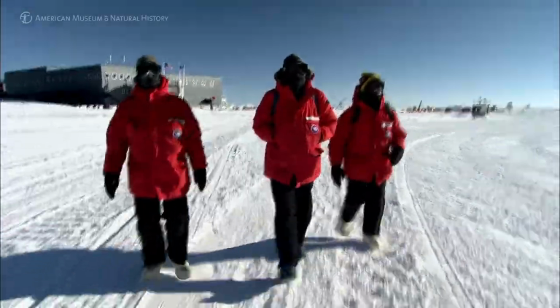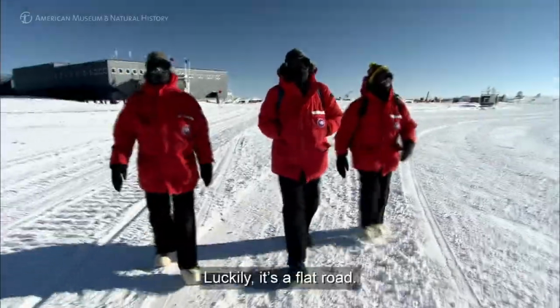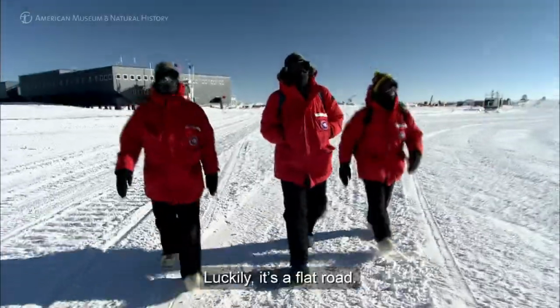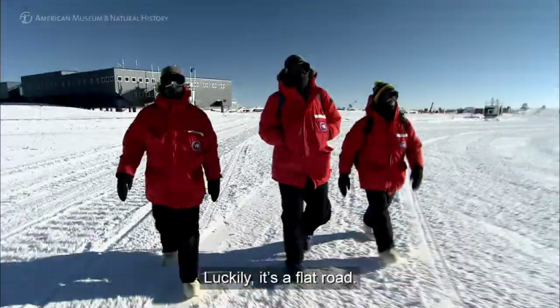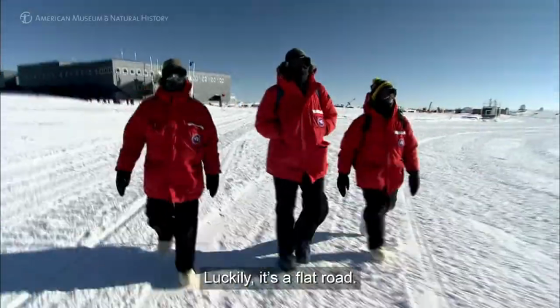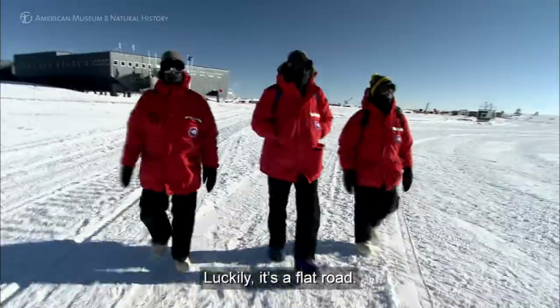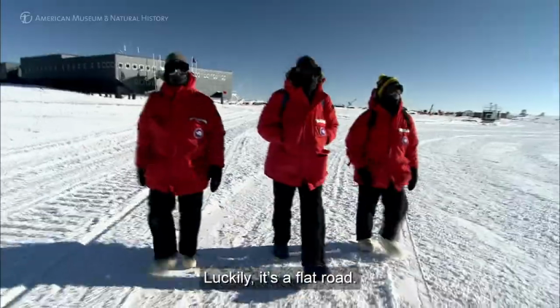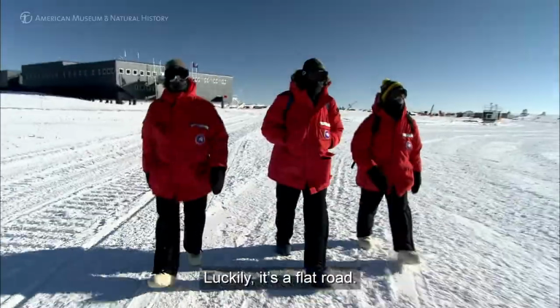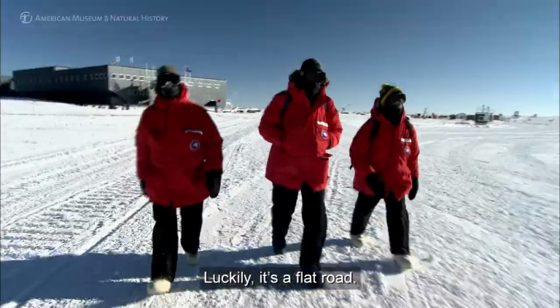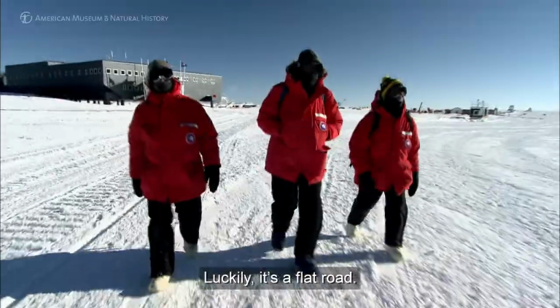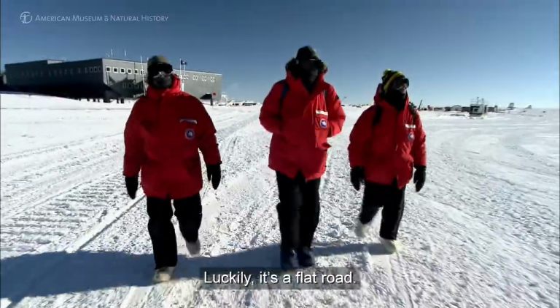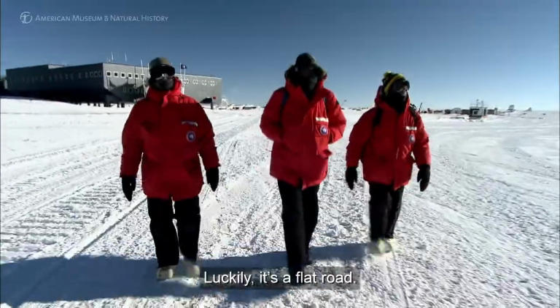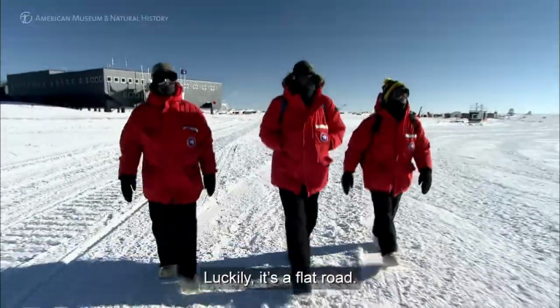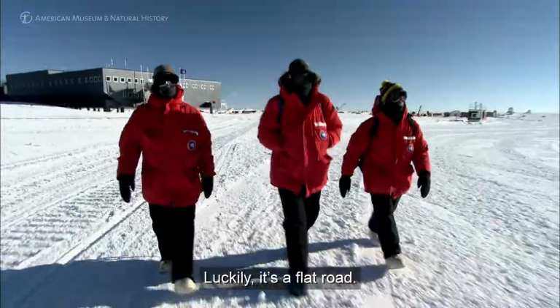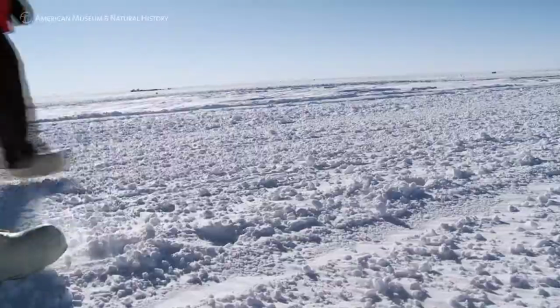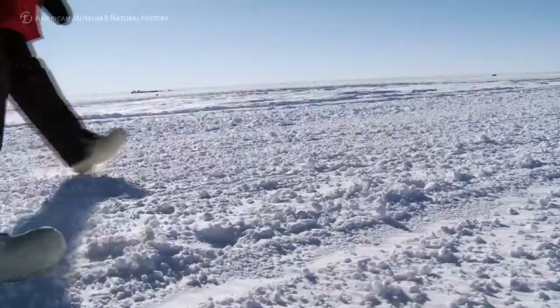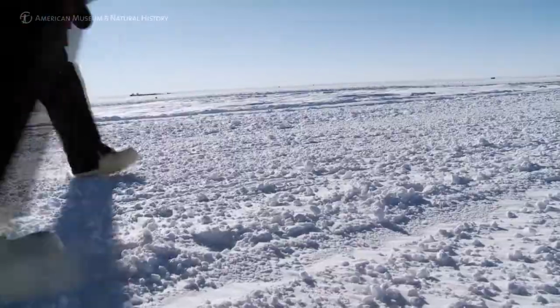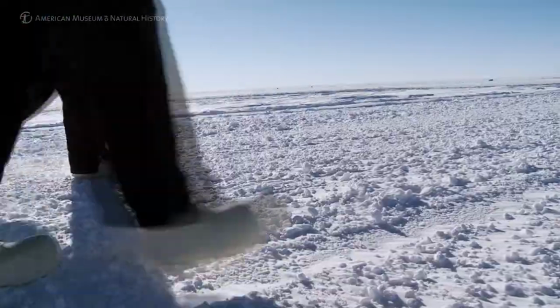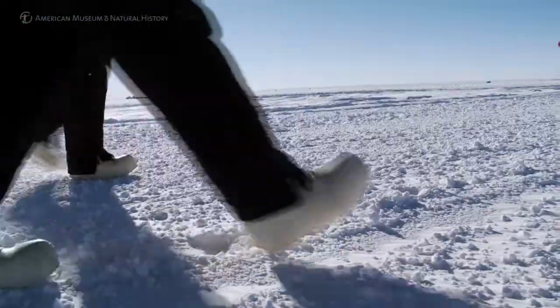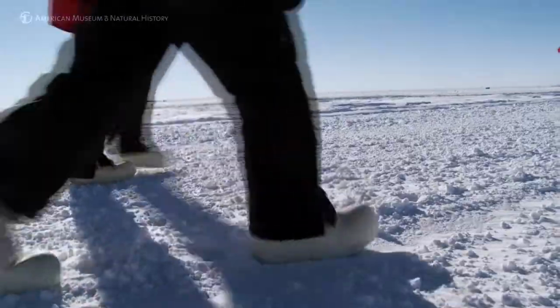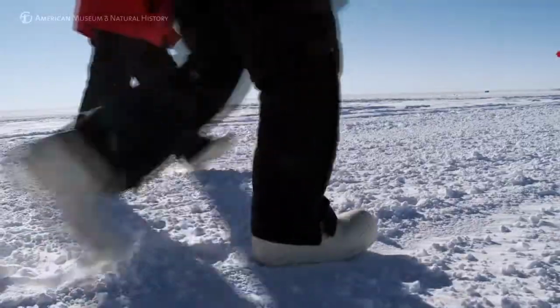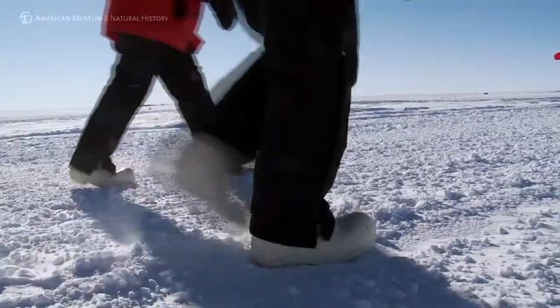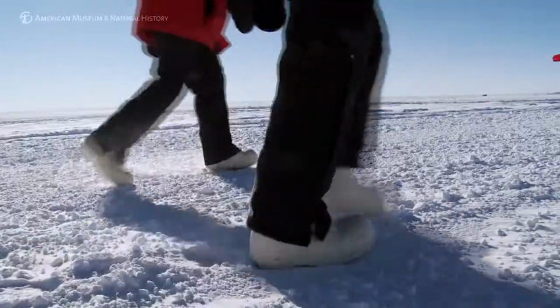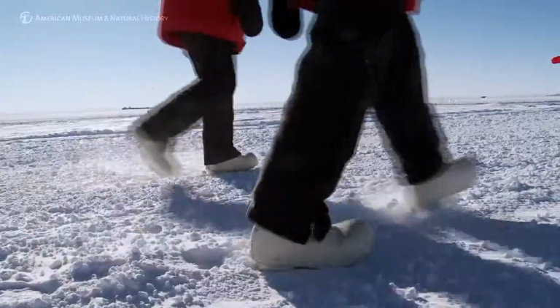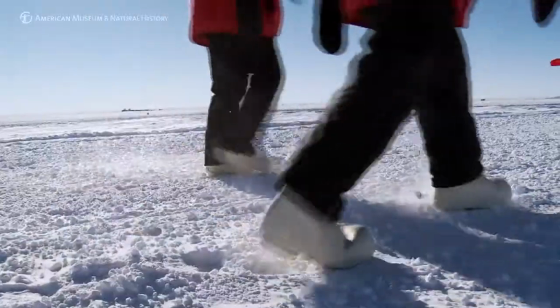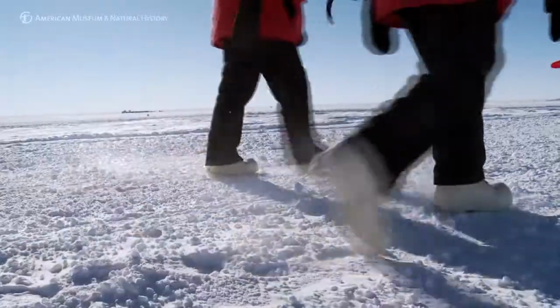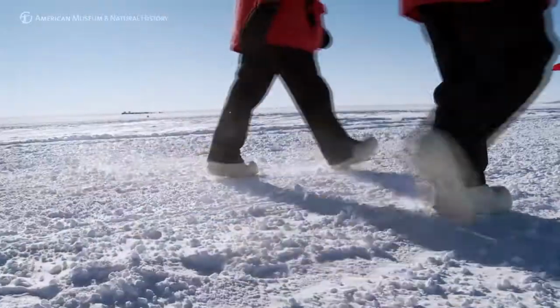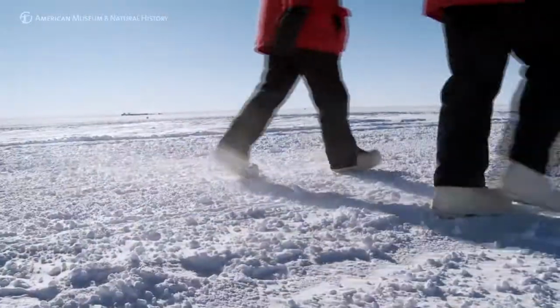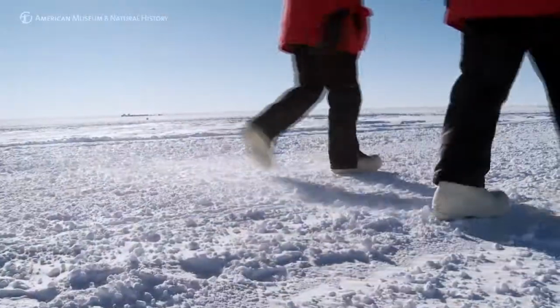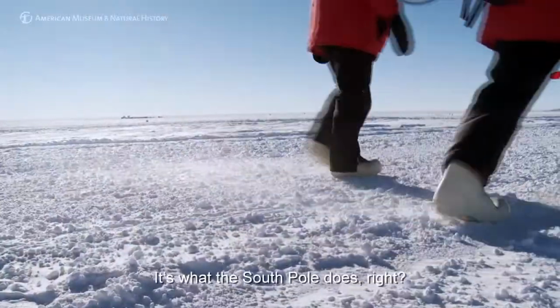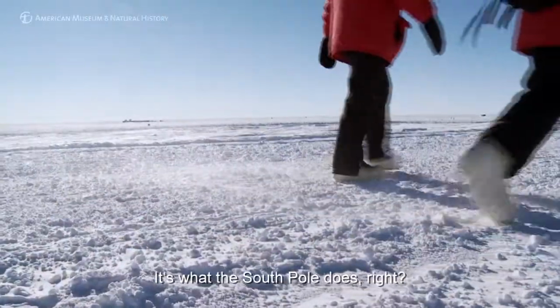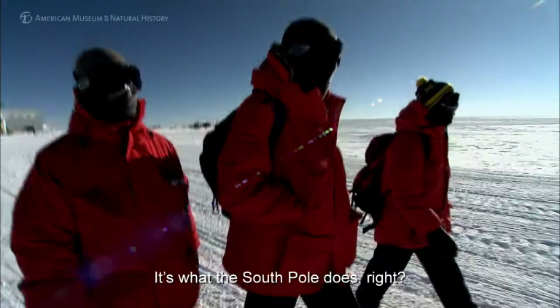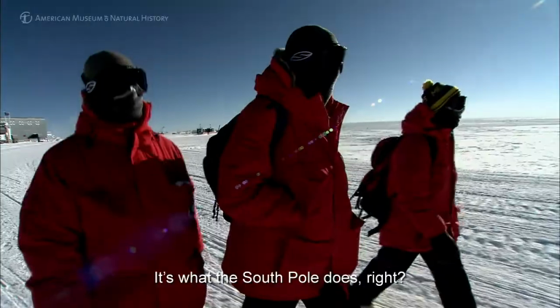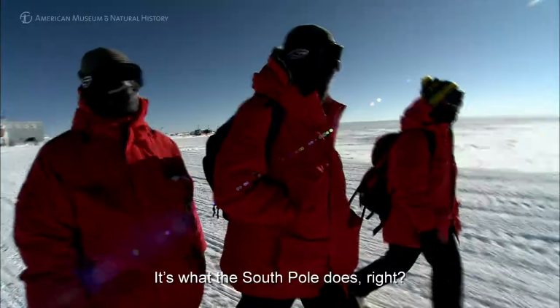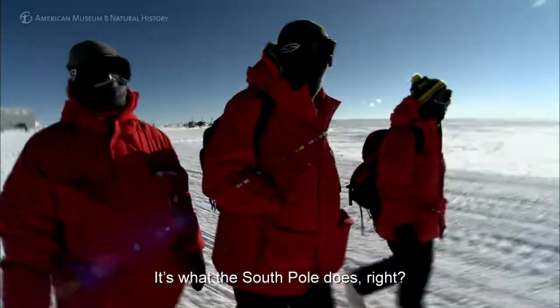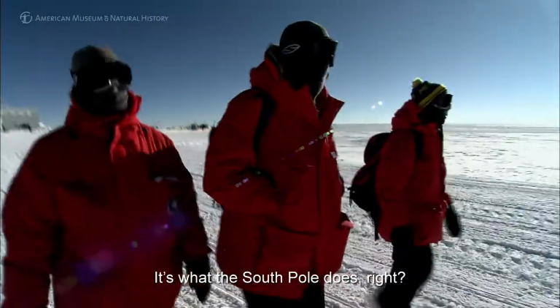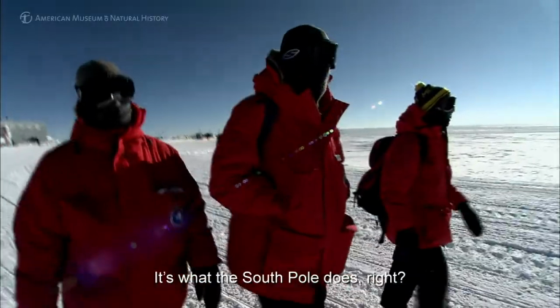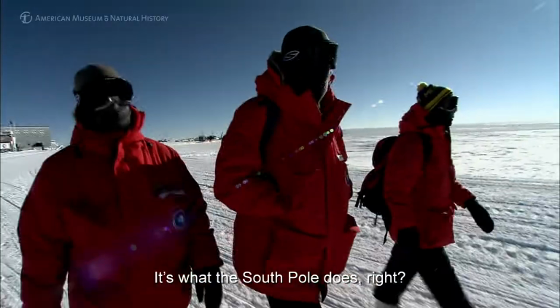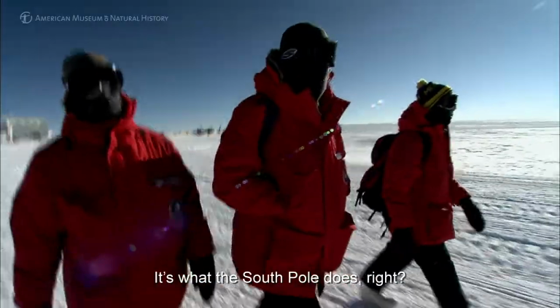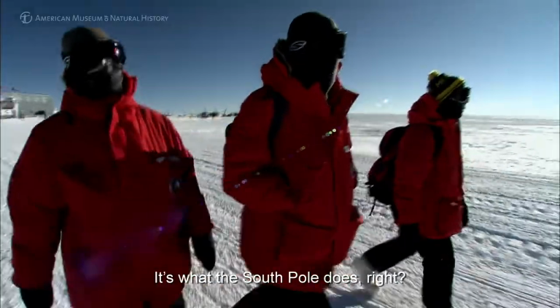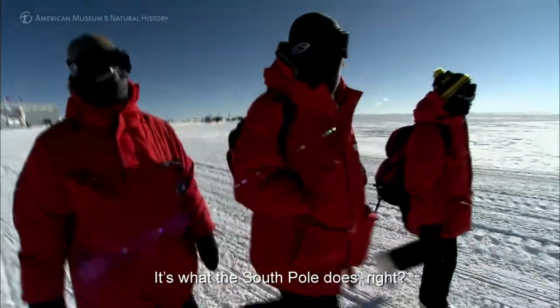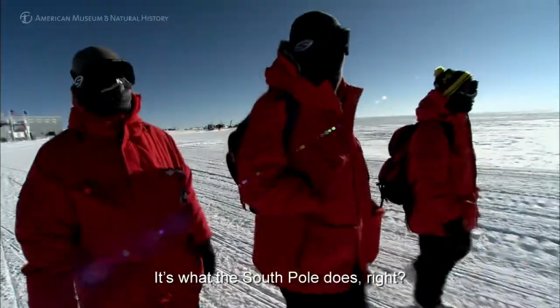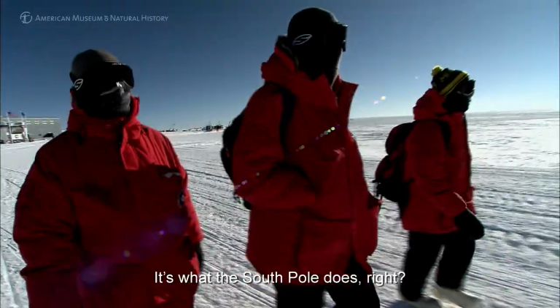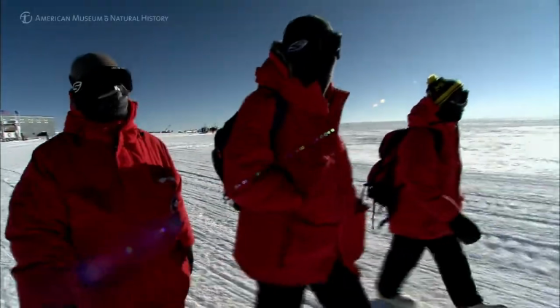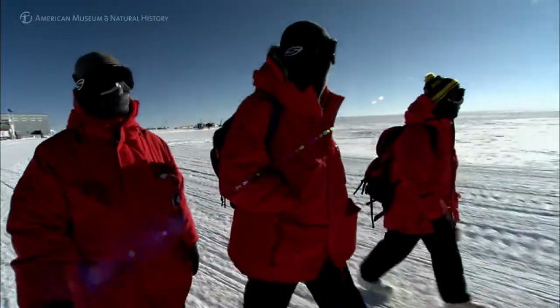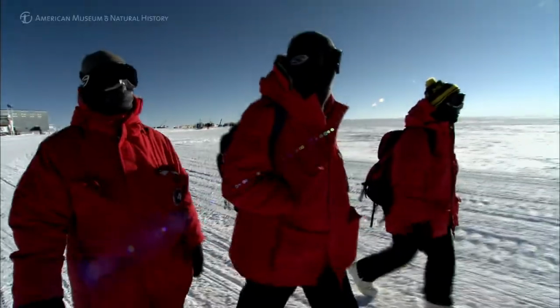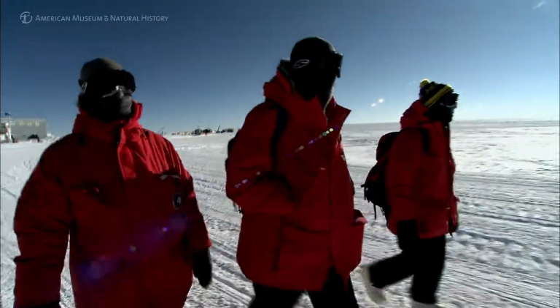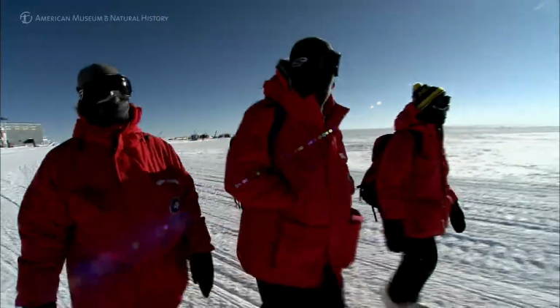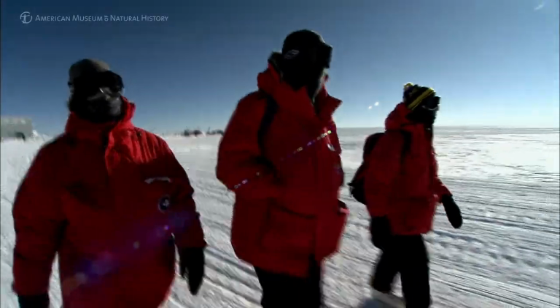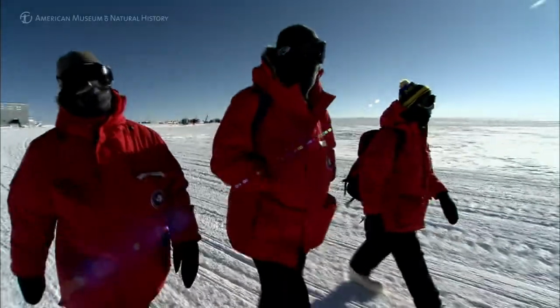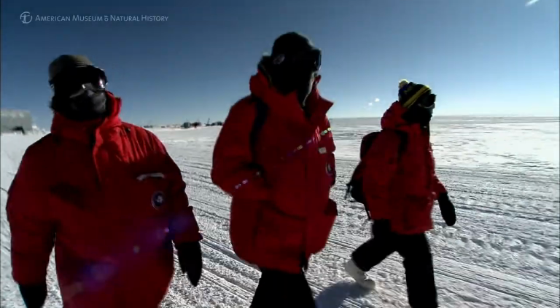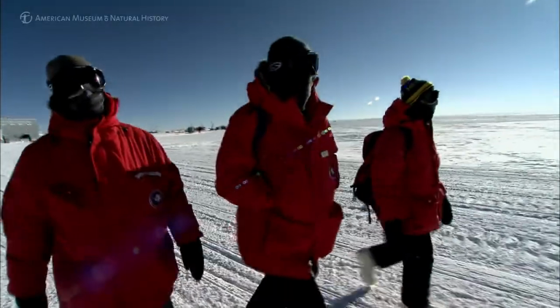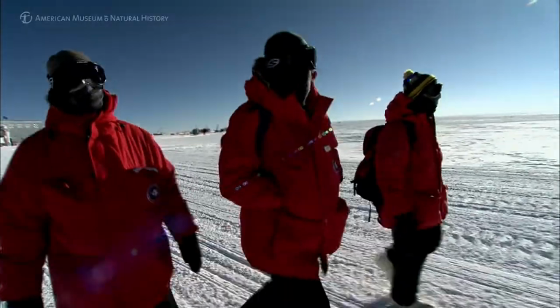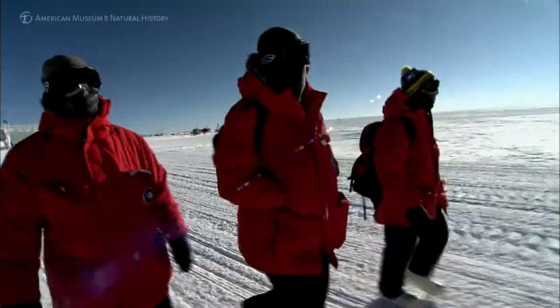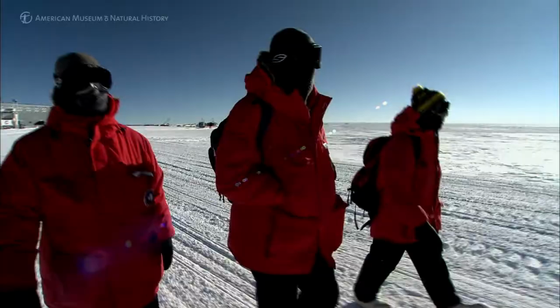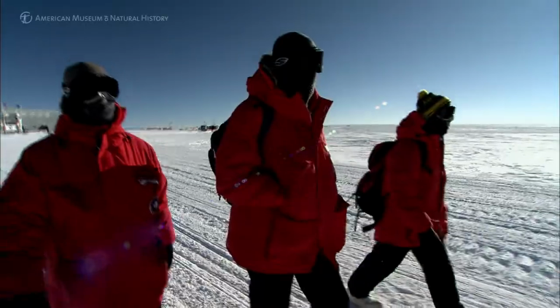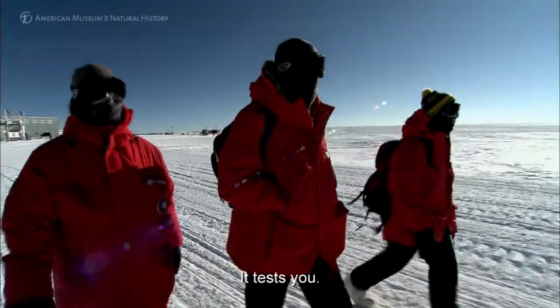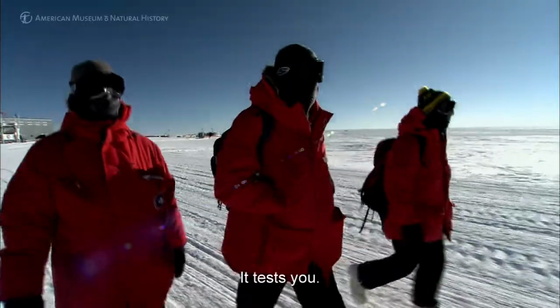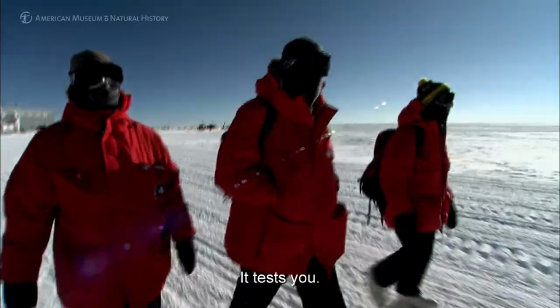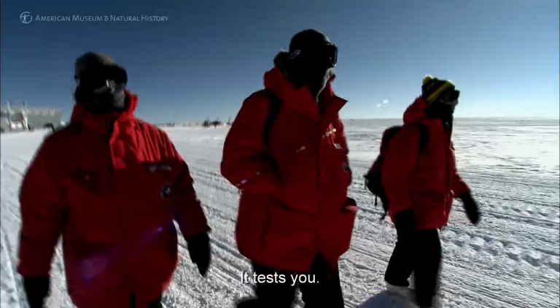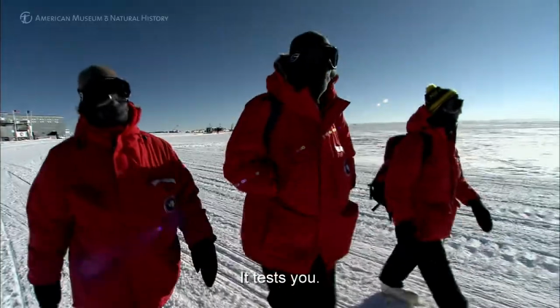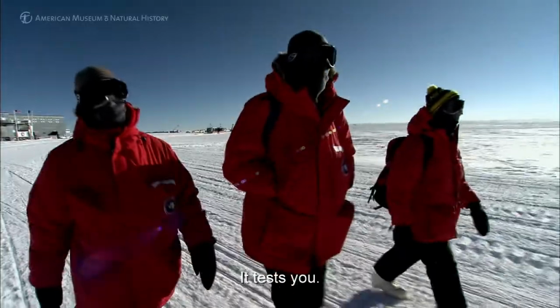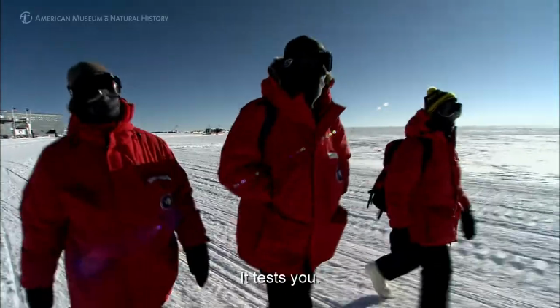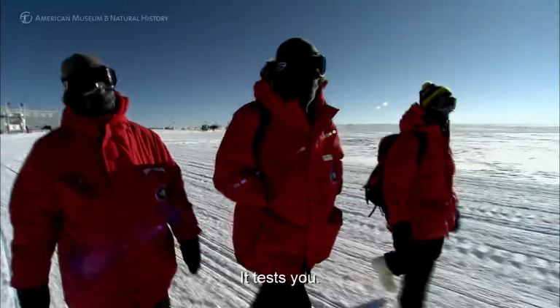Luckily it's a flat road. That's what the South Pole does, right? It tests you.